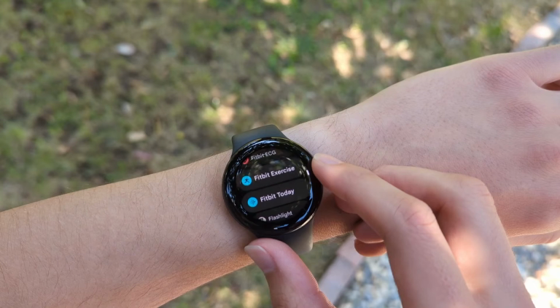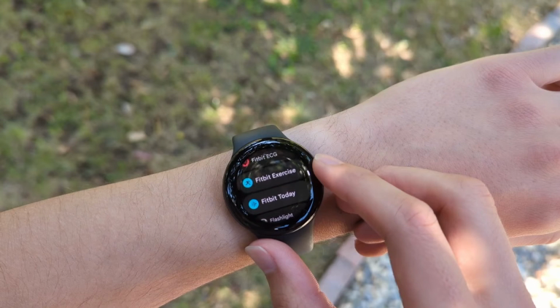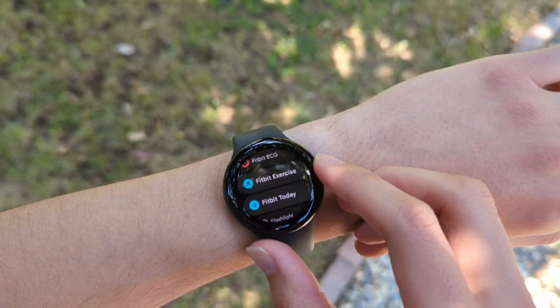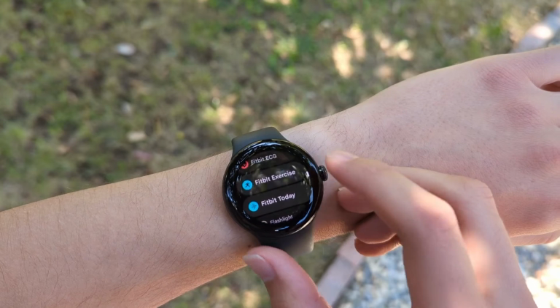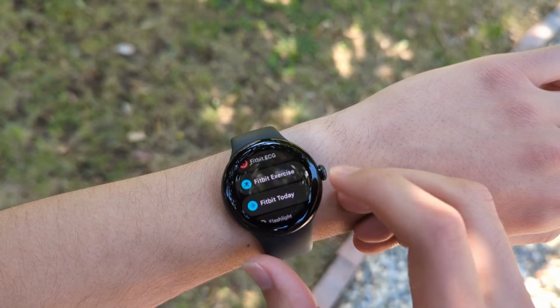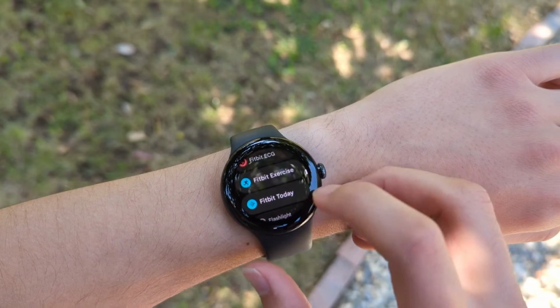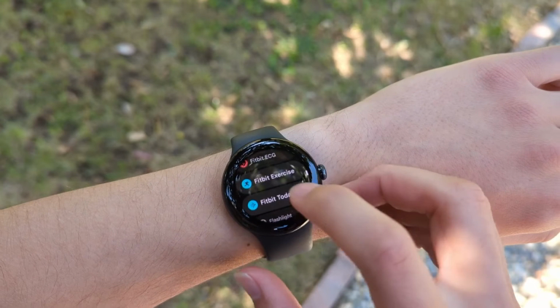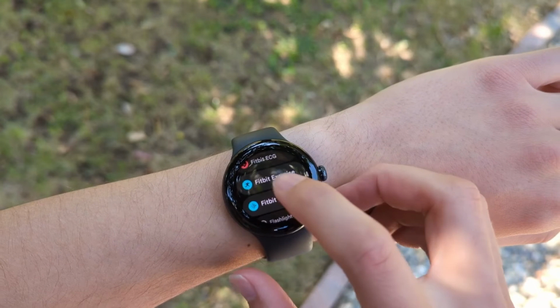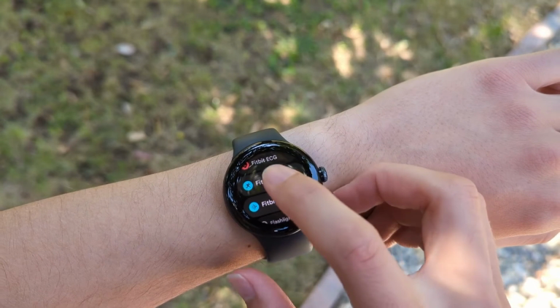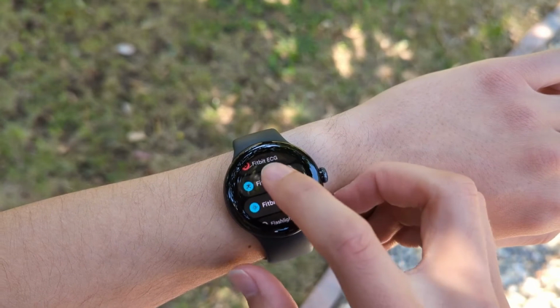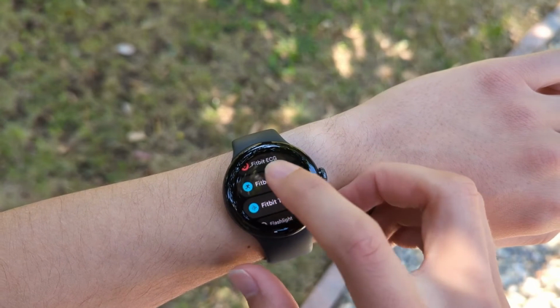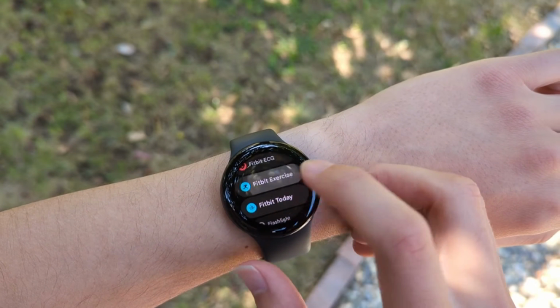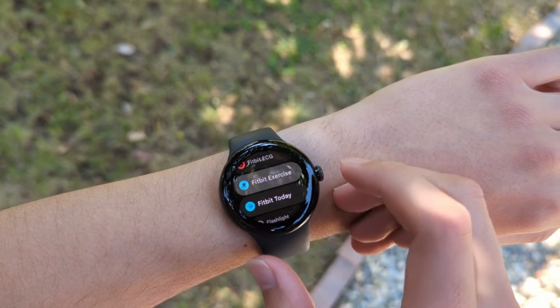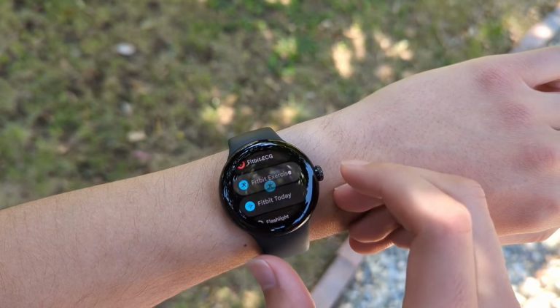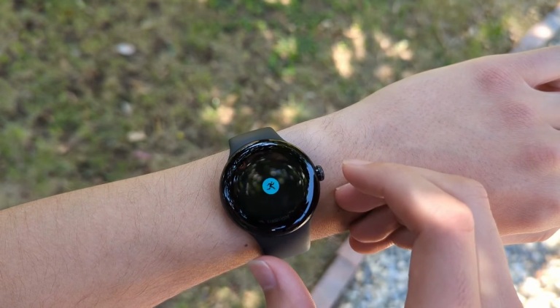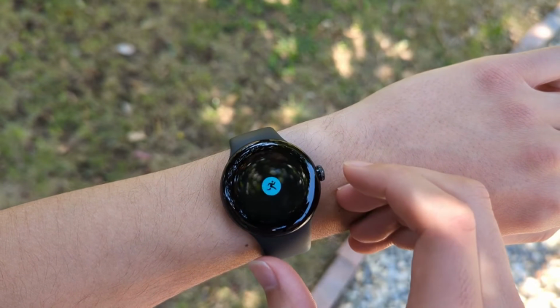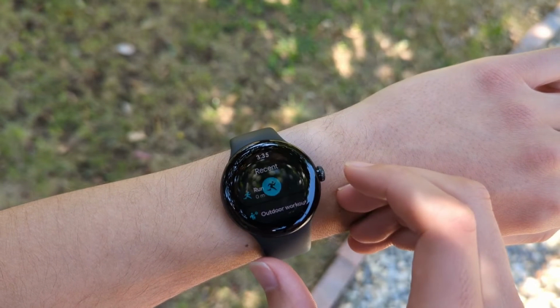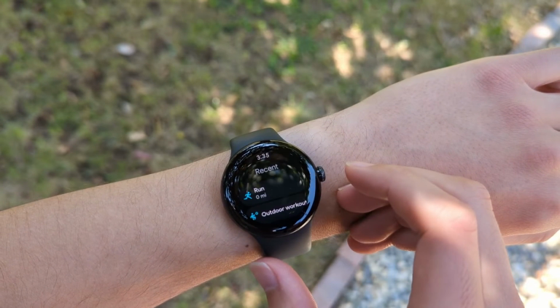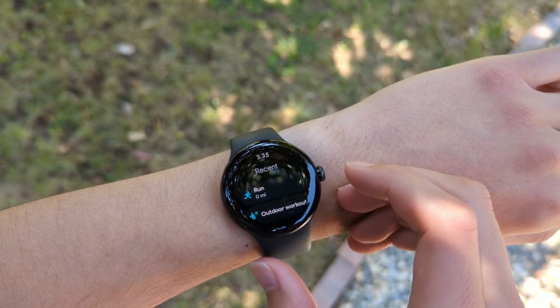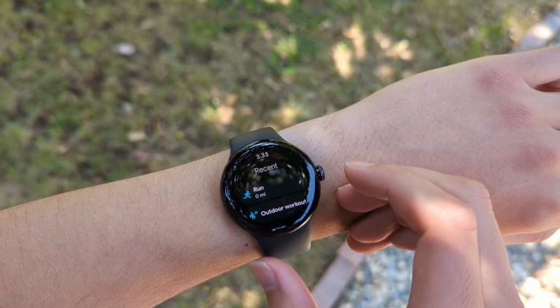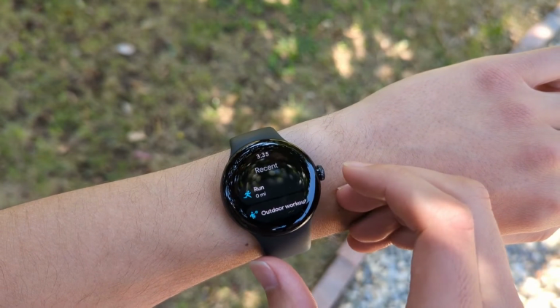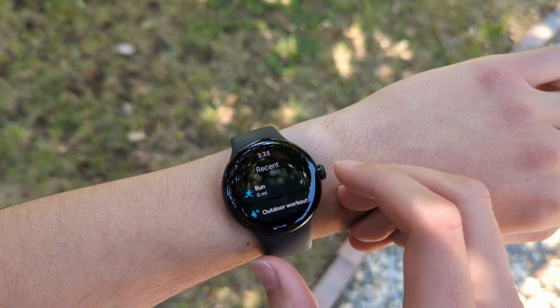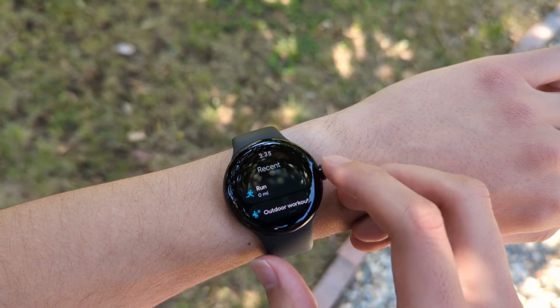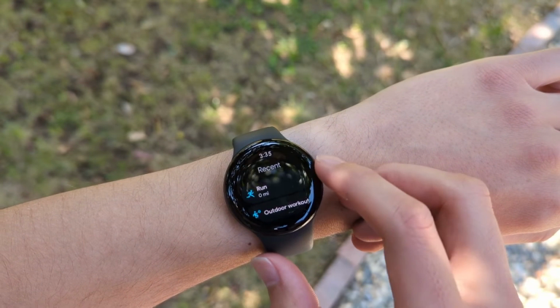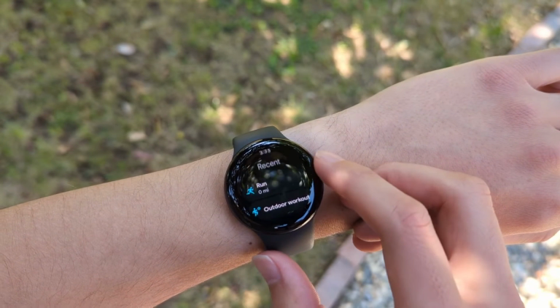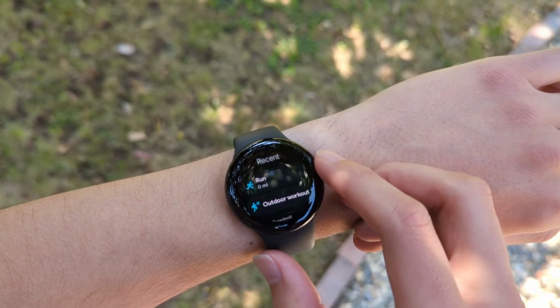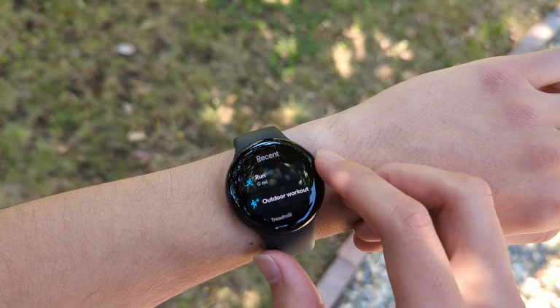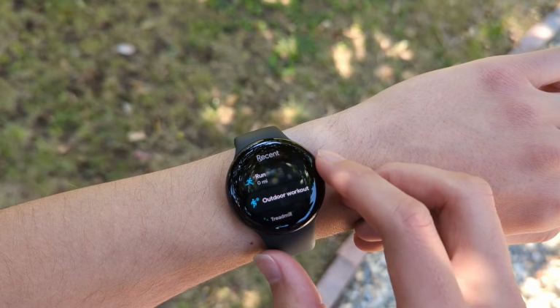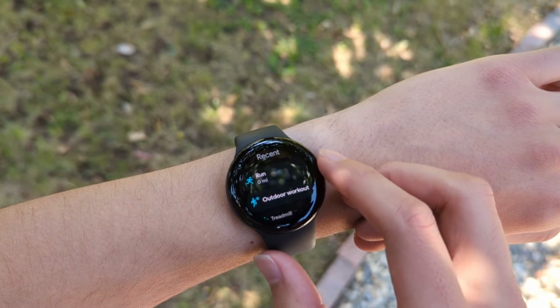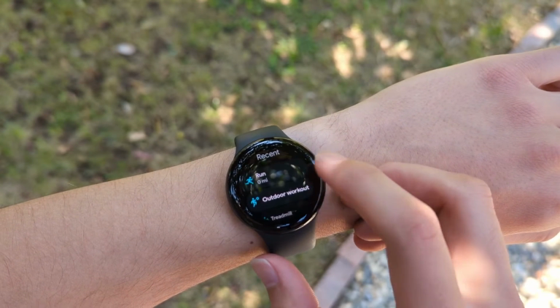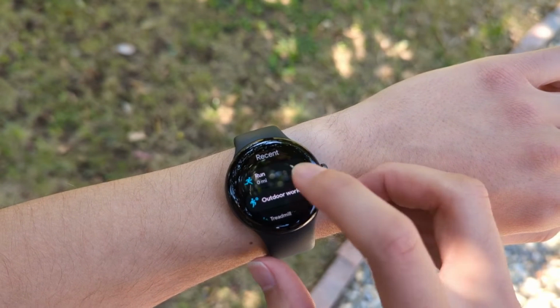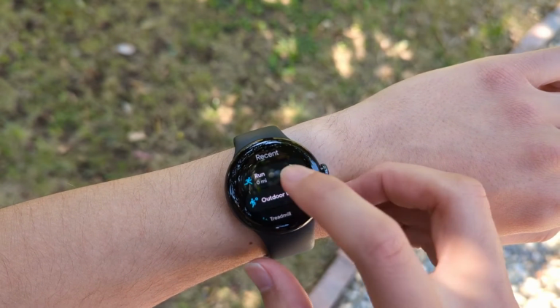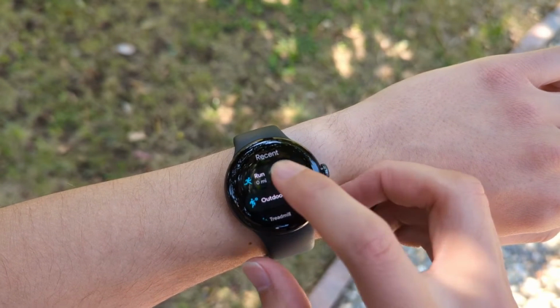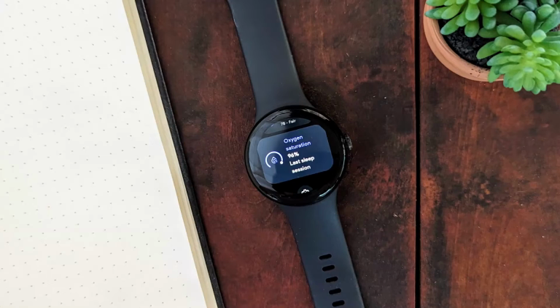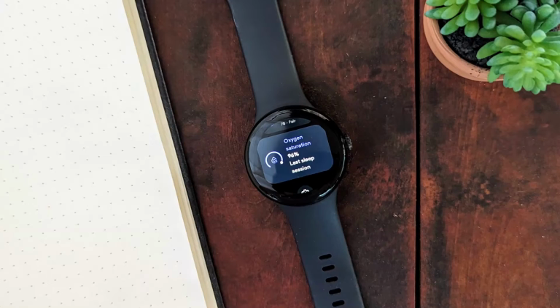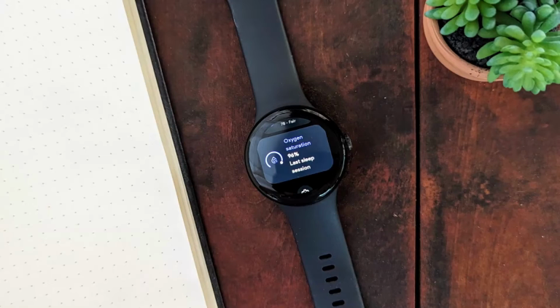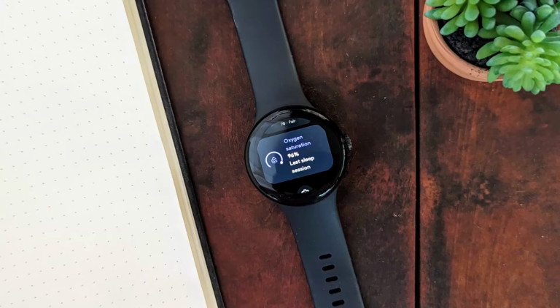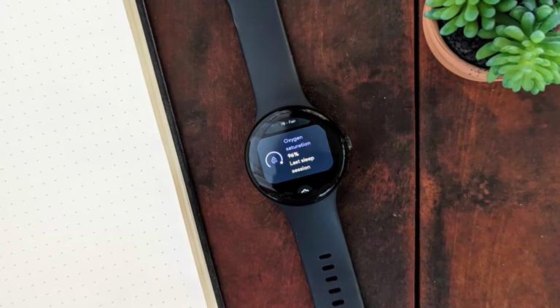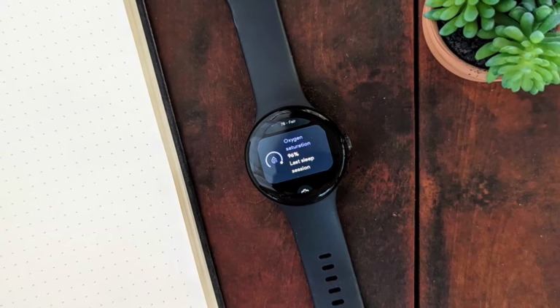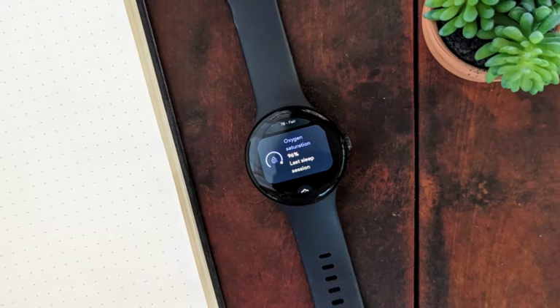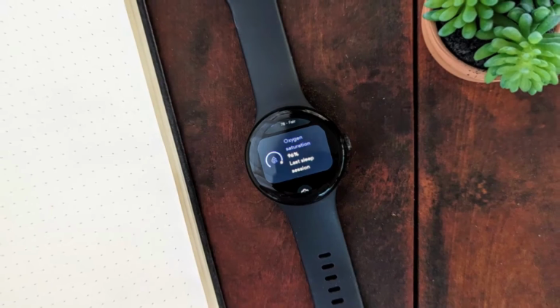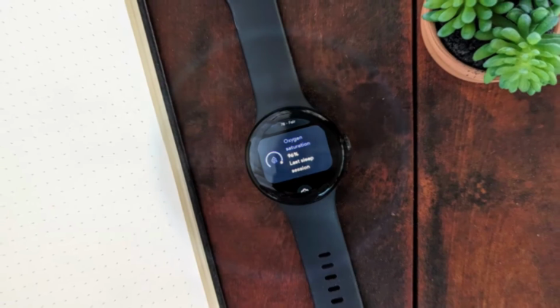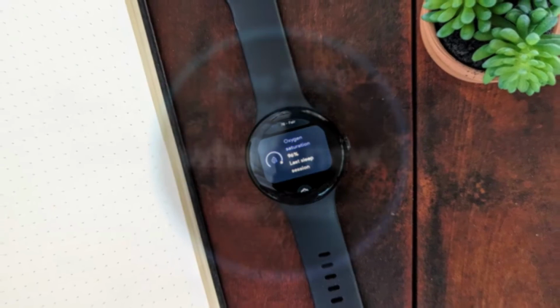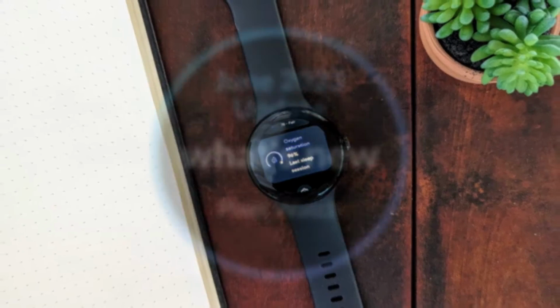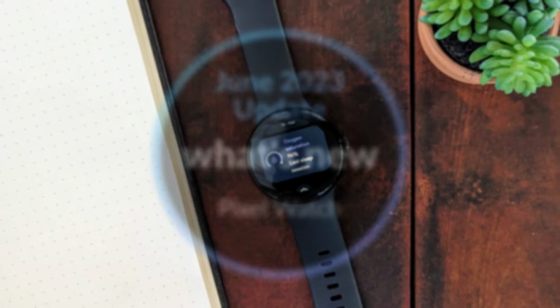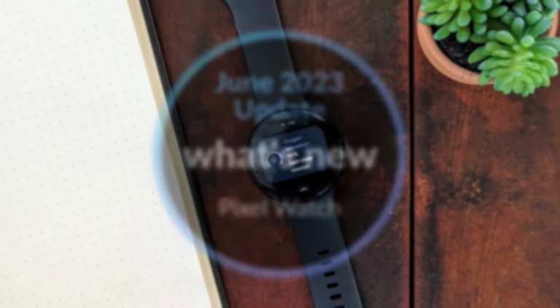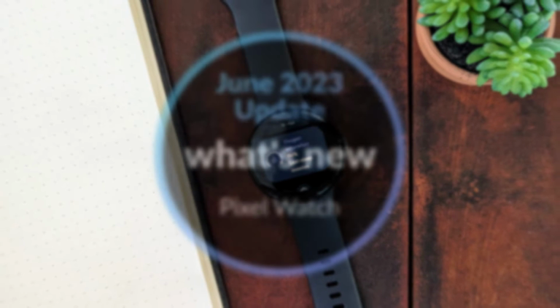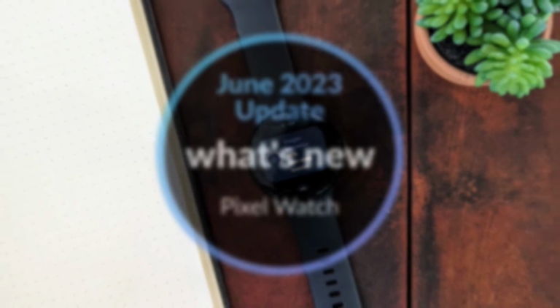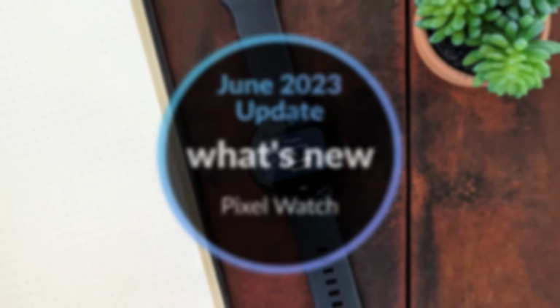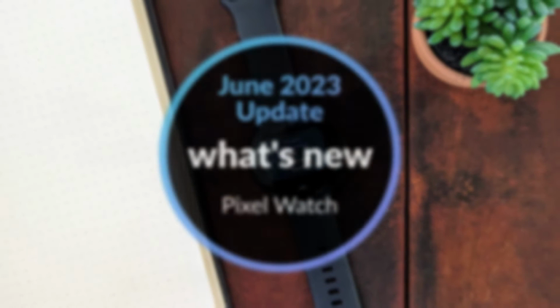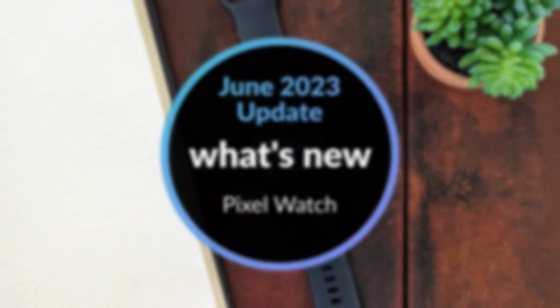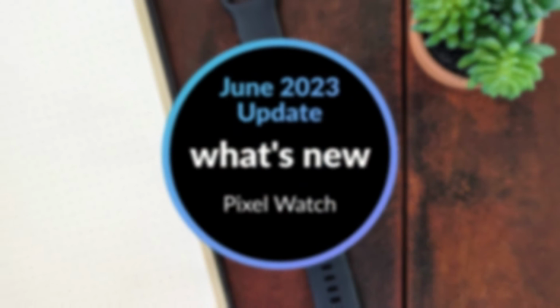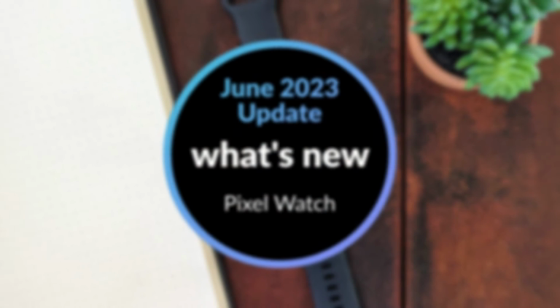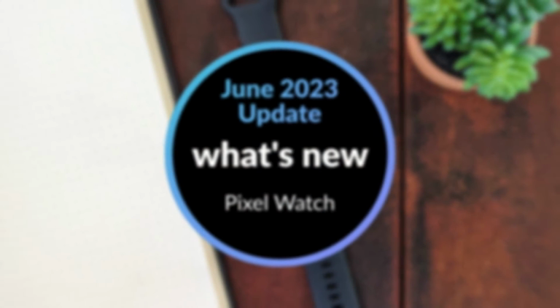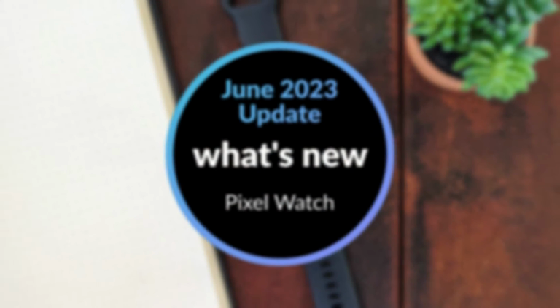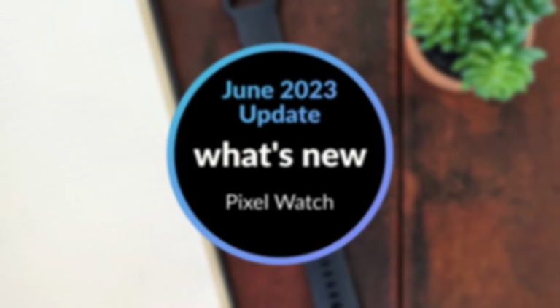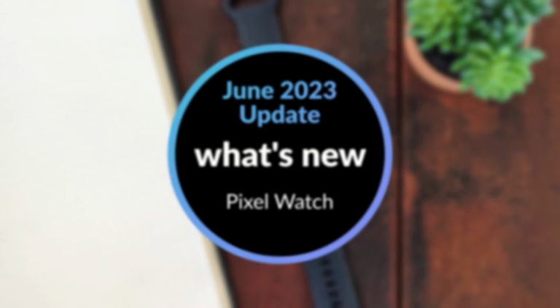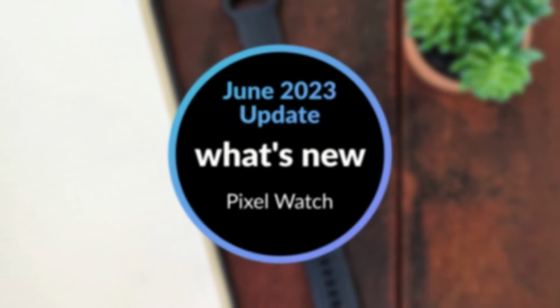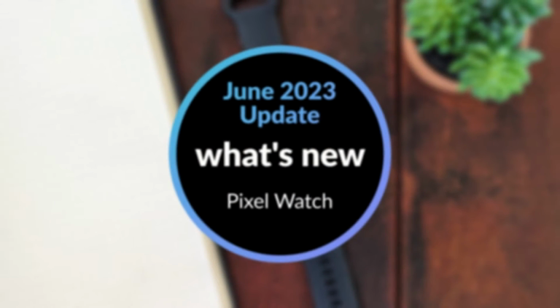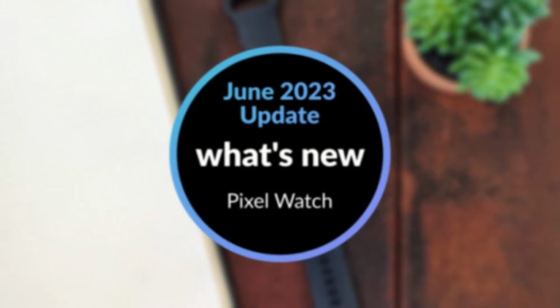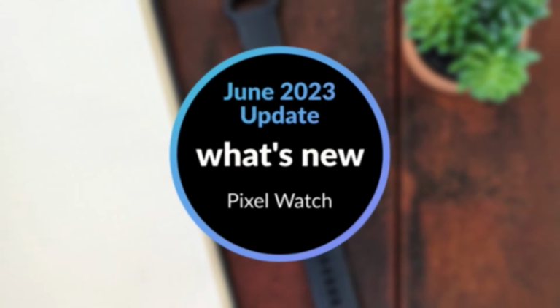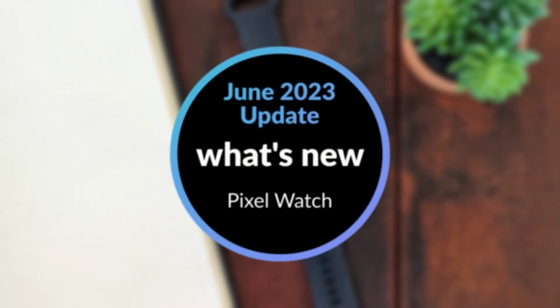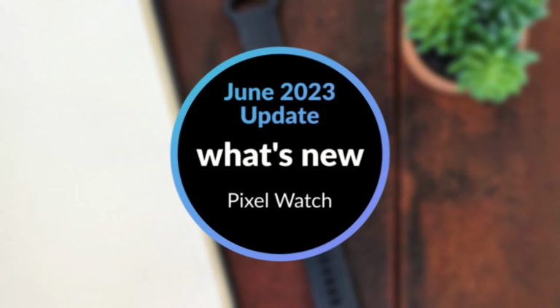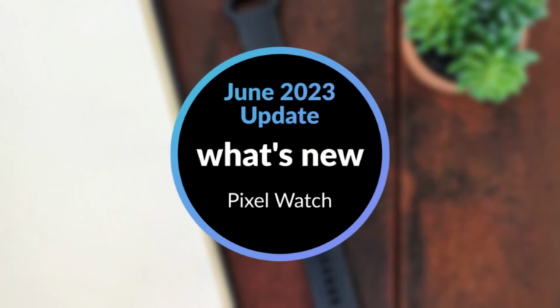This month, Google released another update for the Pixel Watch. We'll look at three new features added in this update.